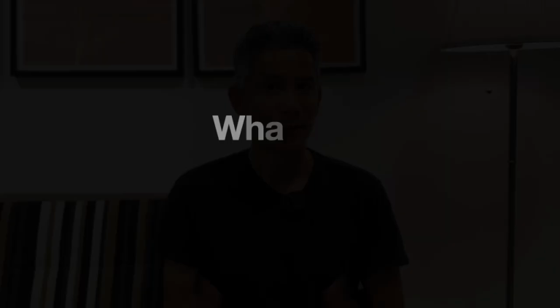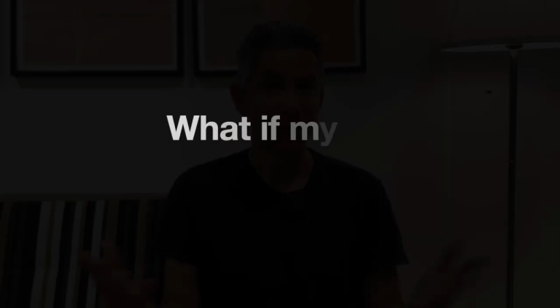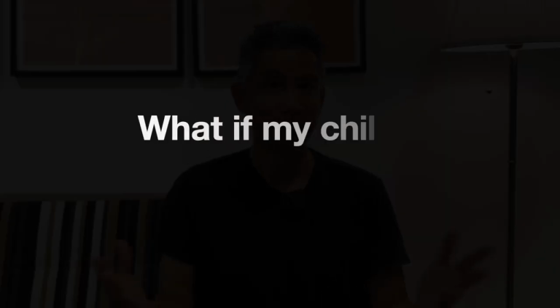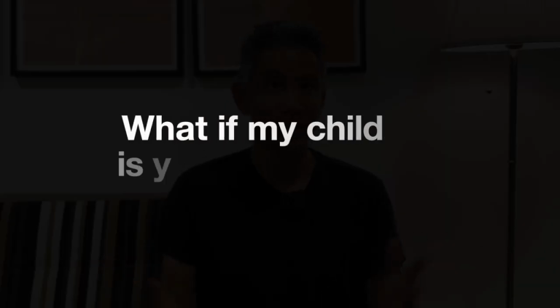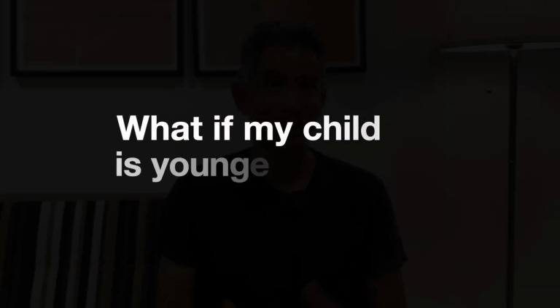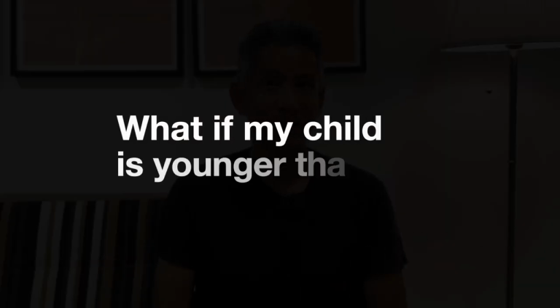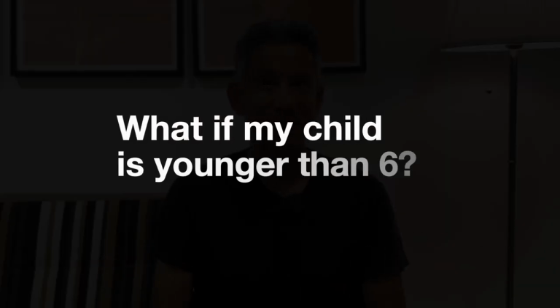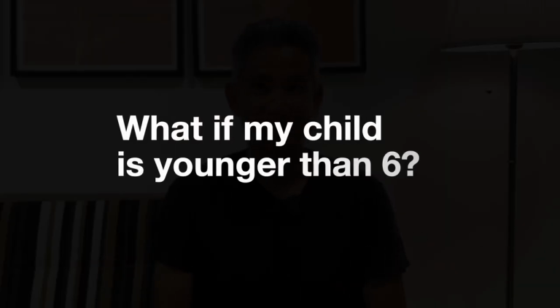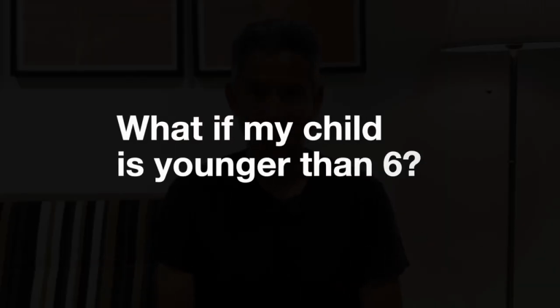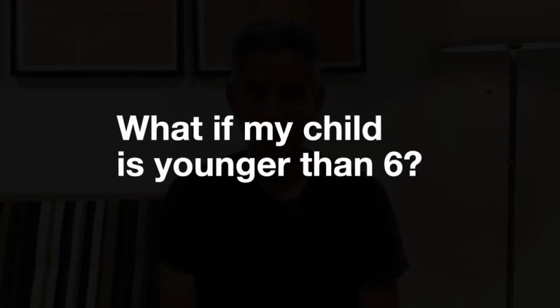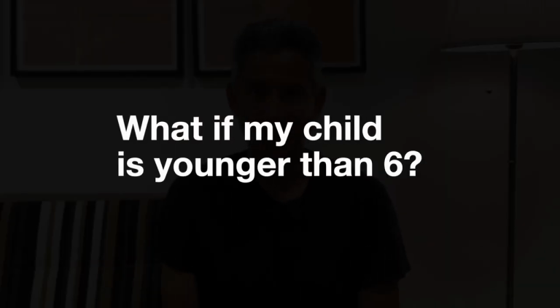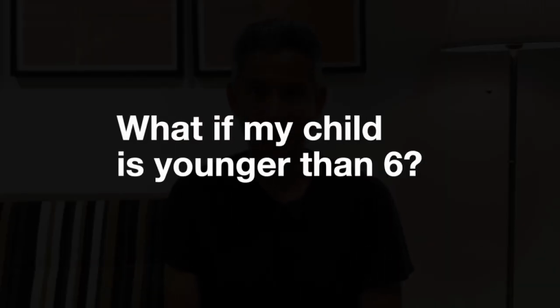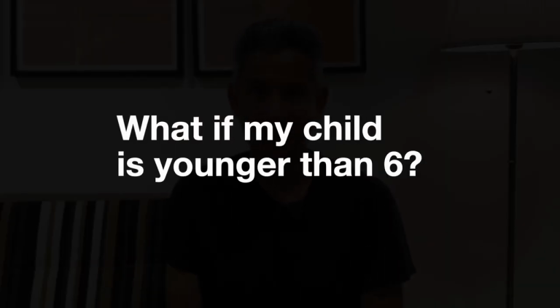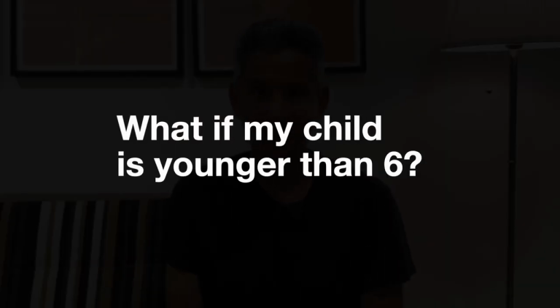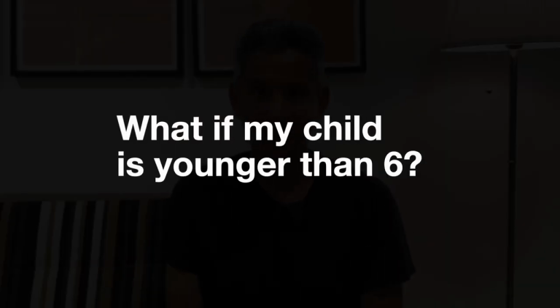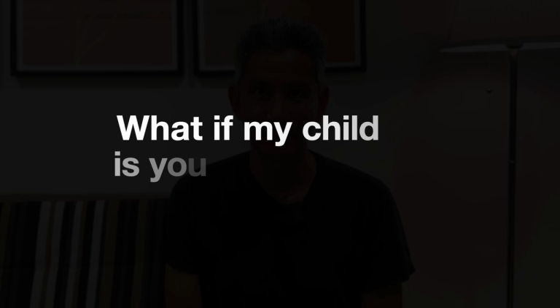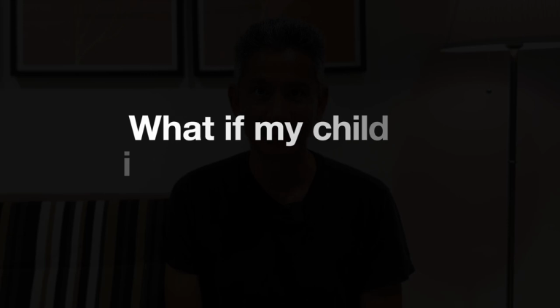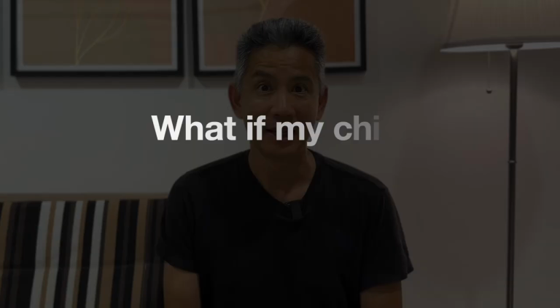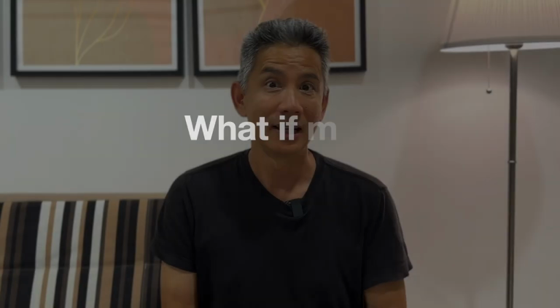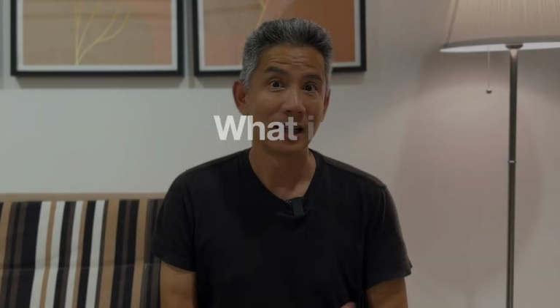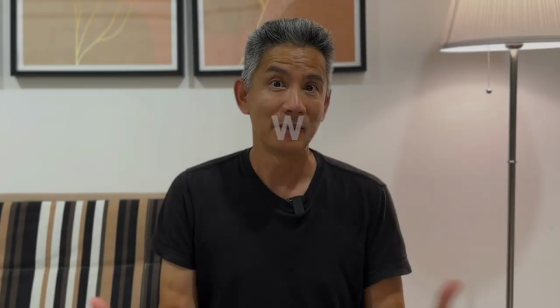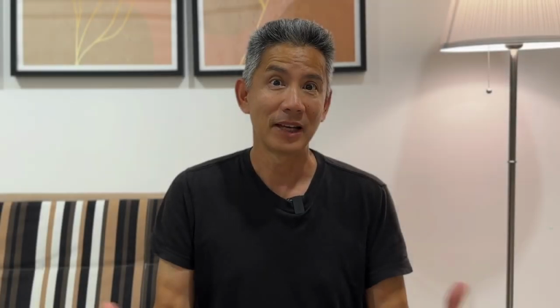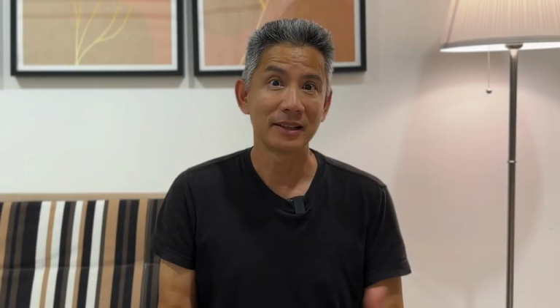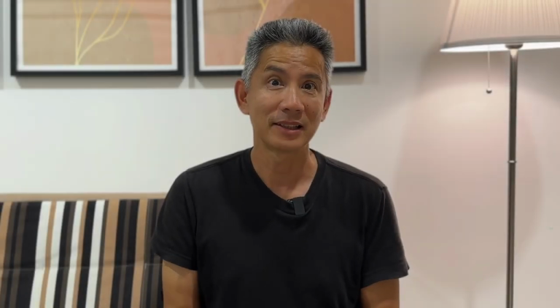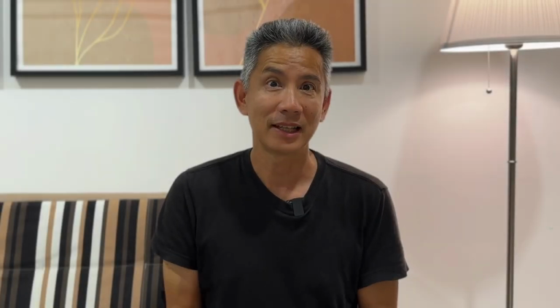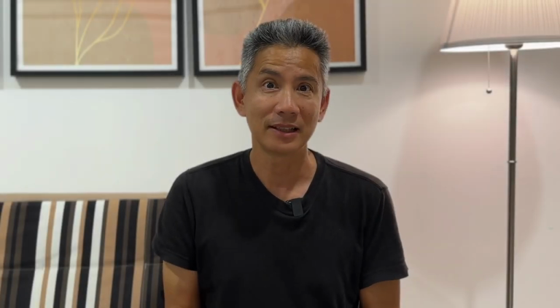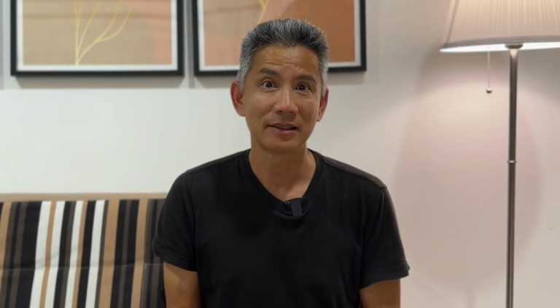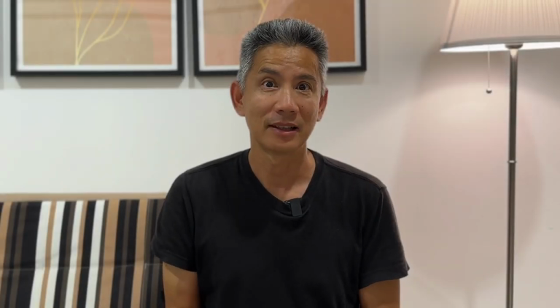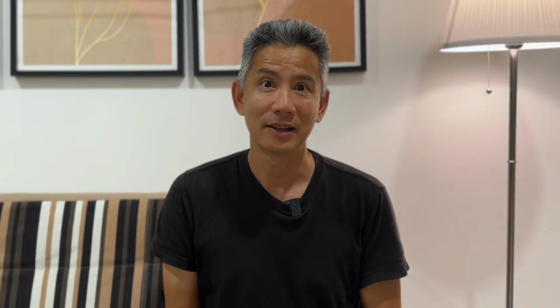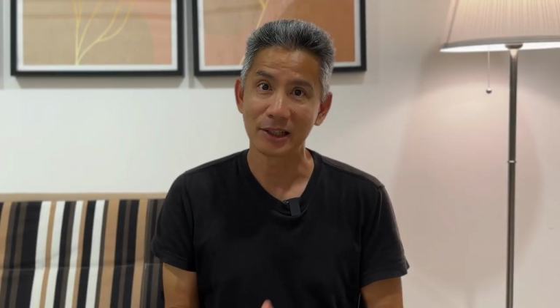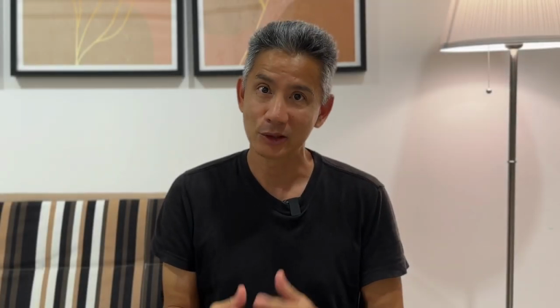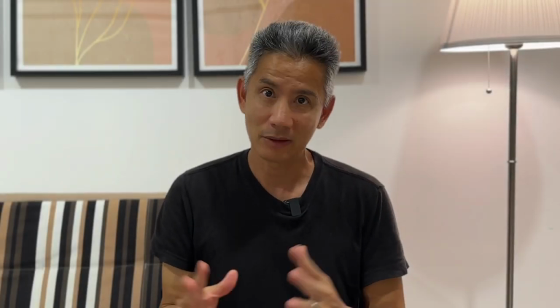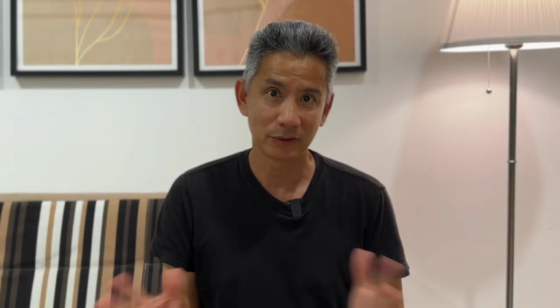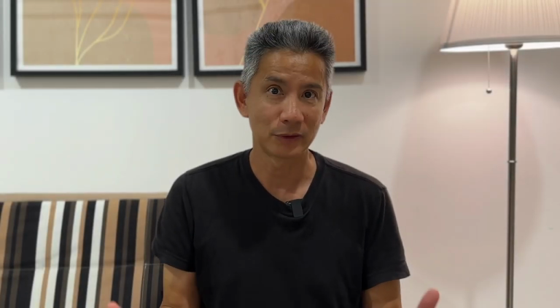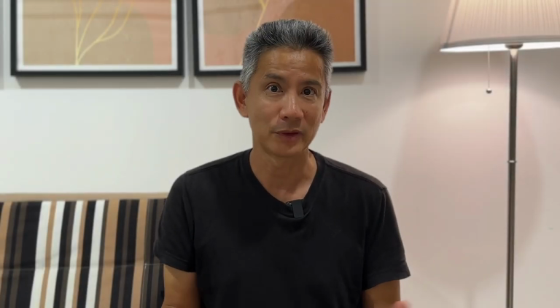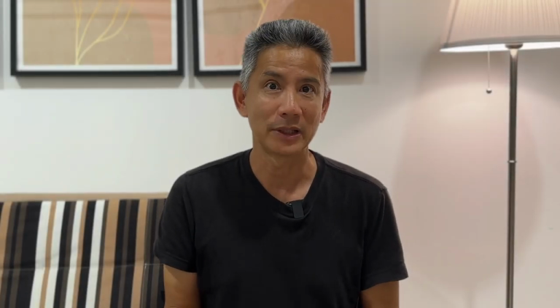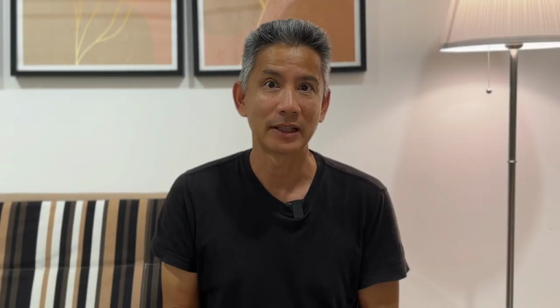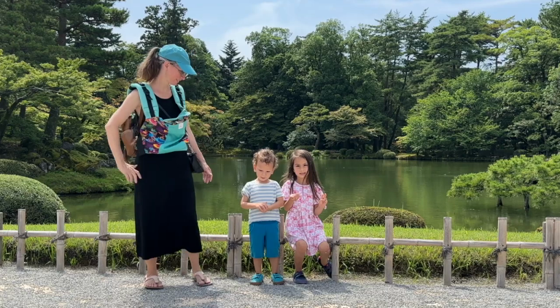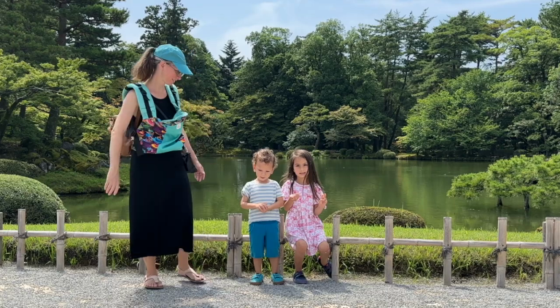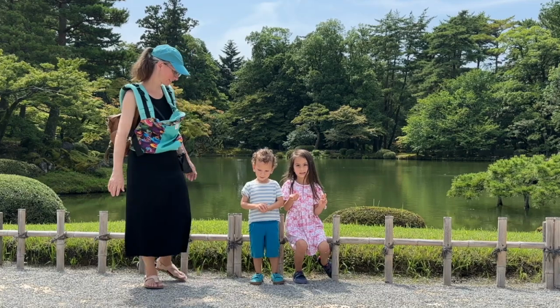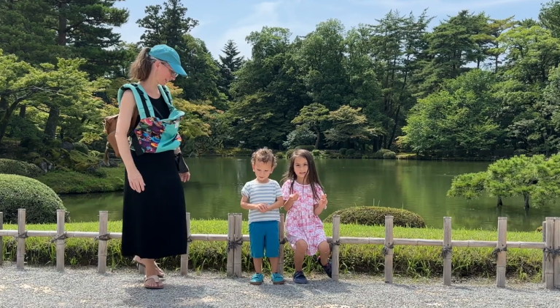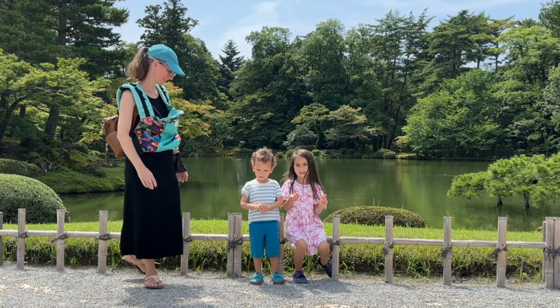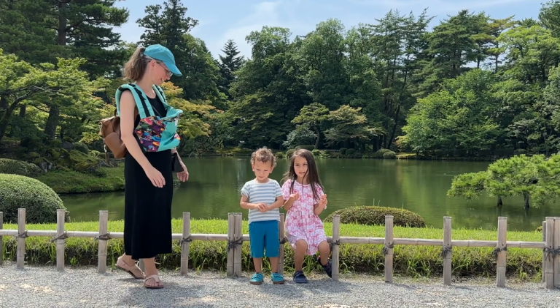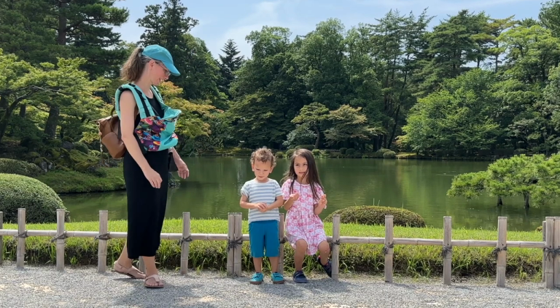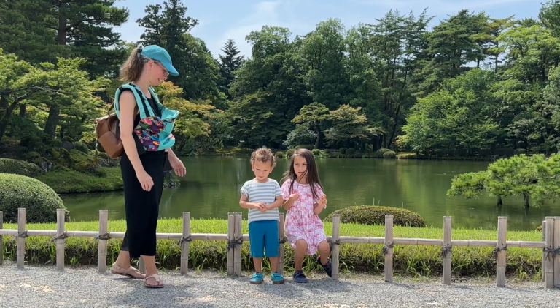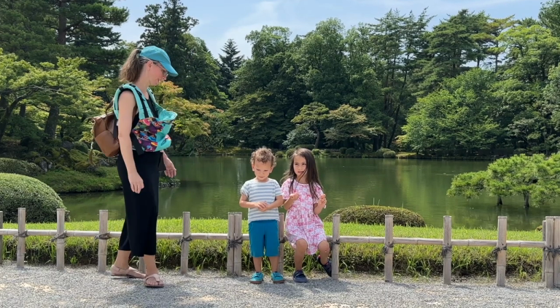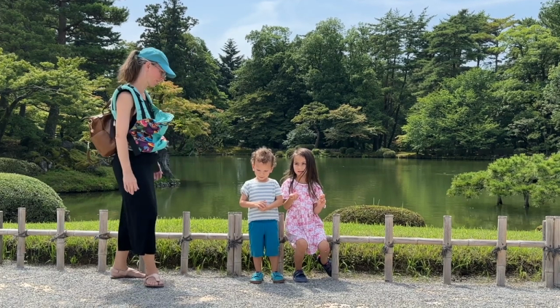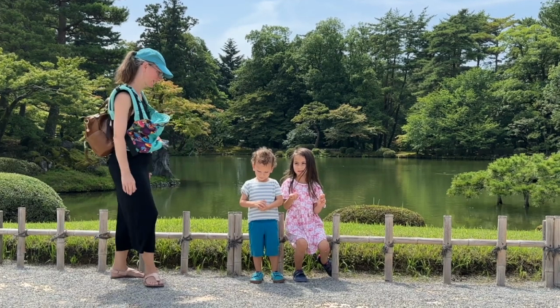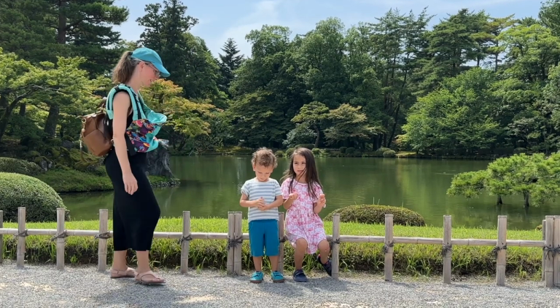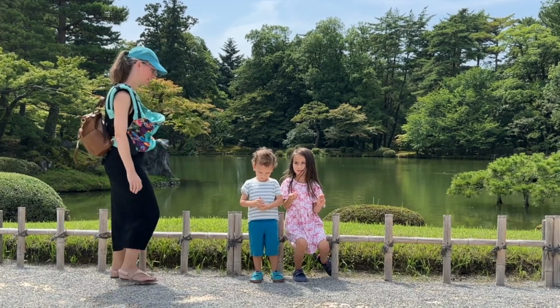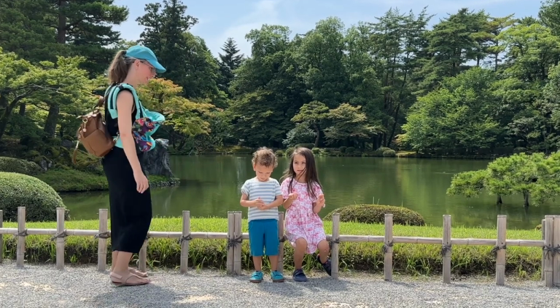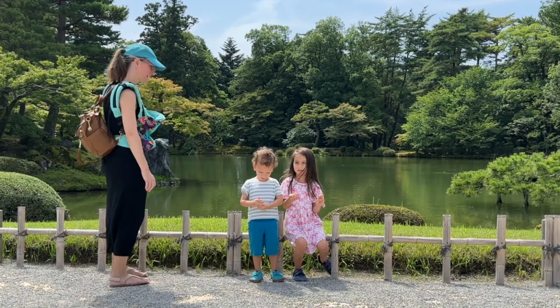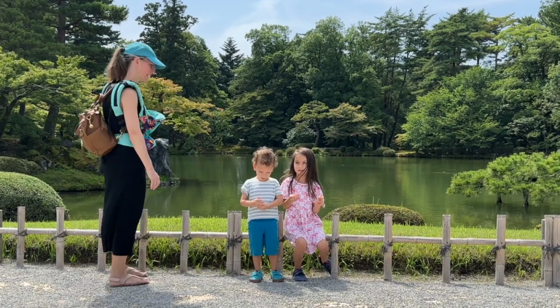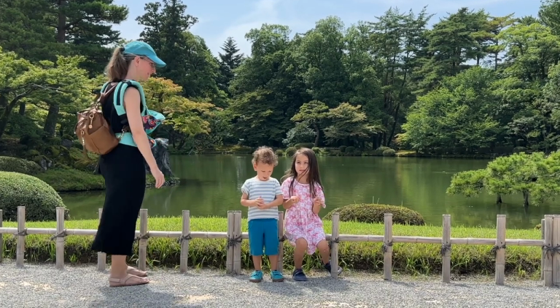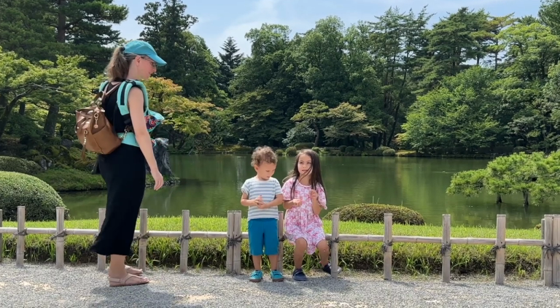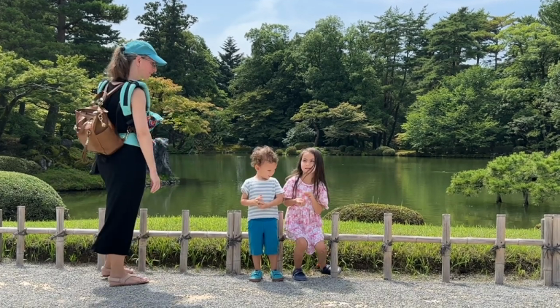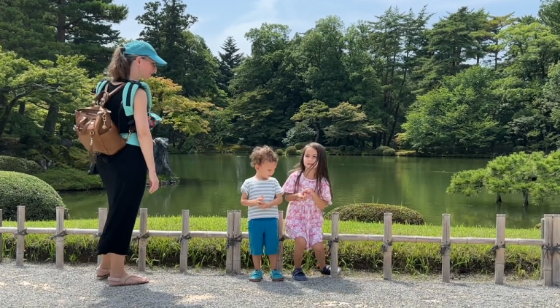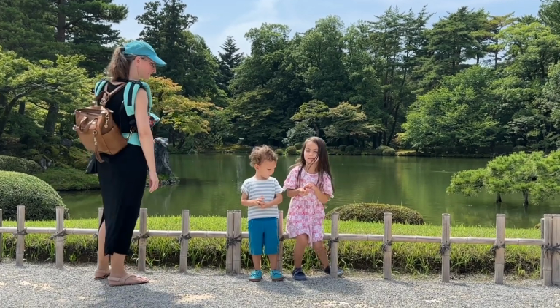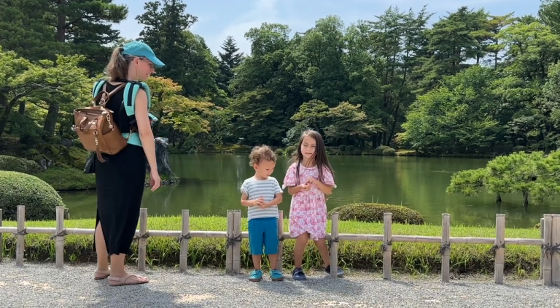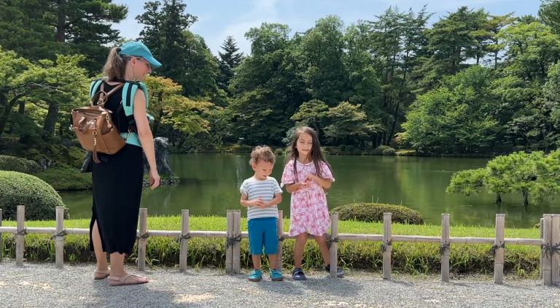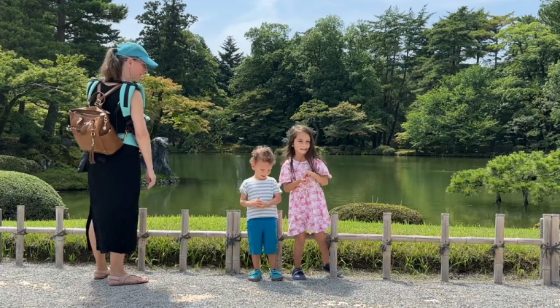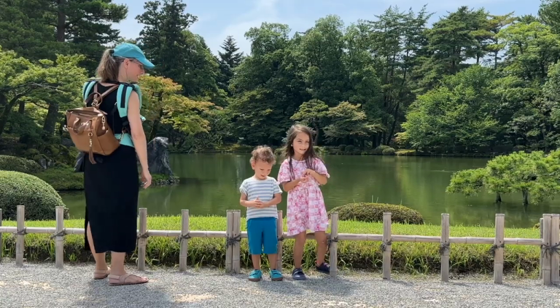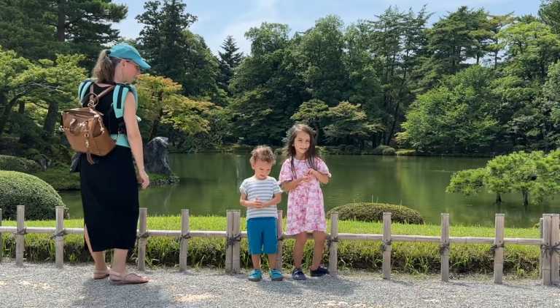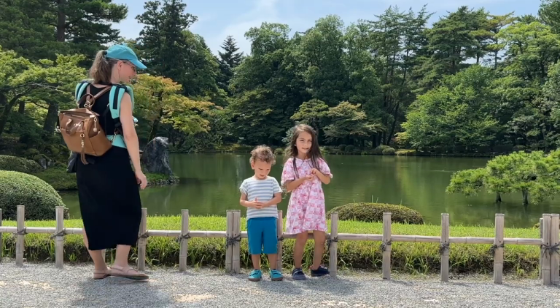What if my child is younger than six years old? If that is the case, they can travel for free. However, there is a limit of two young children per adult.